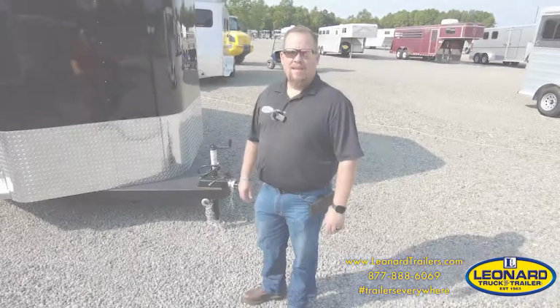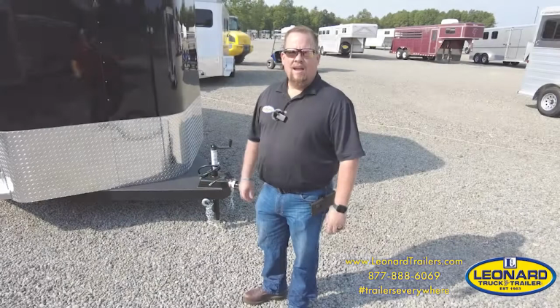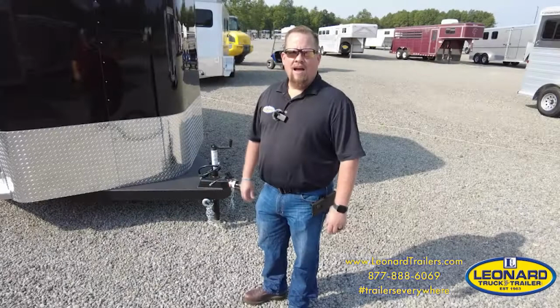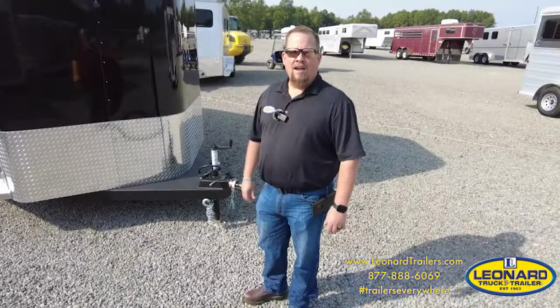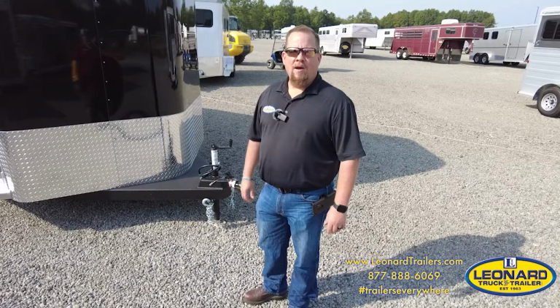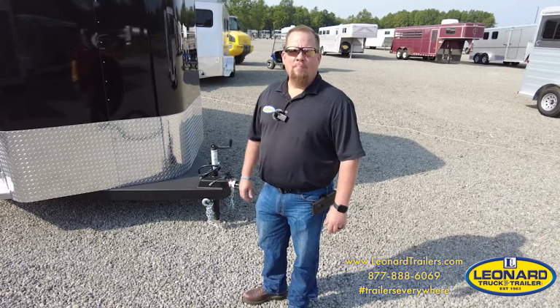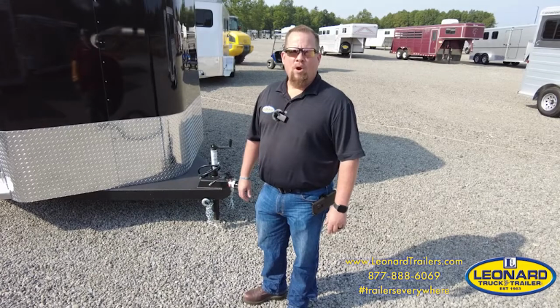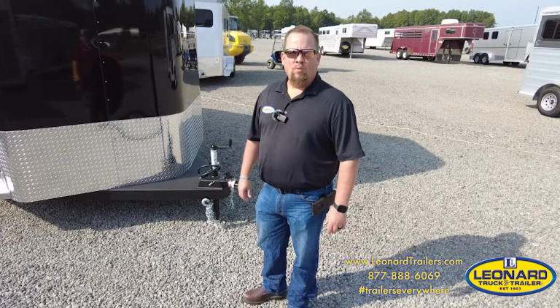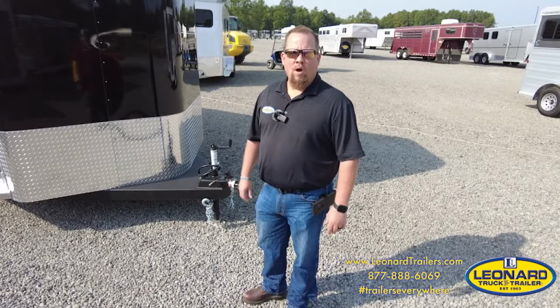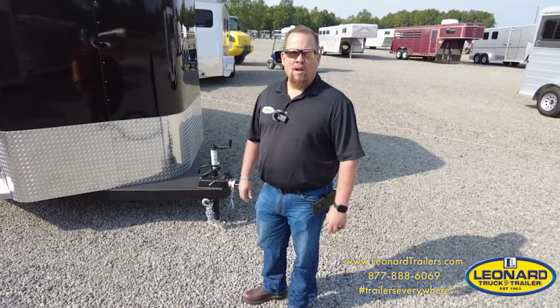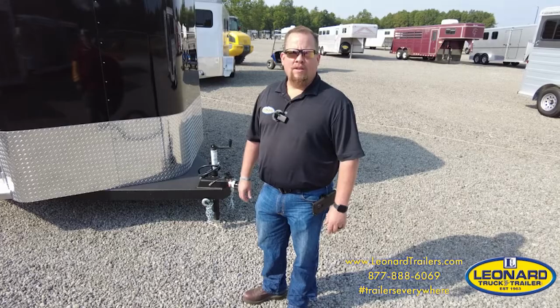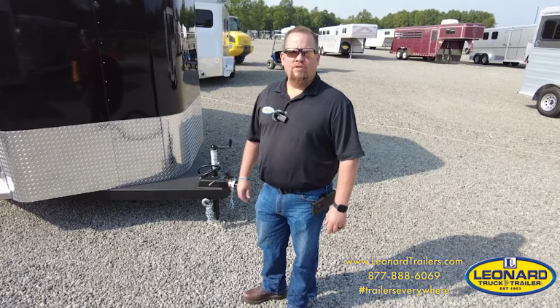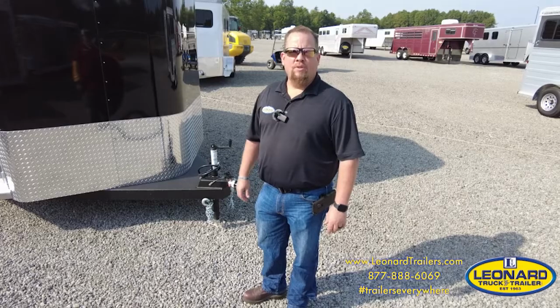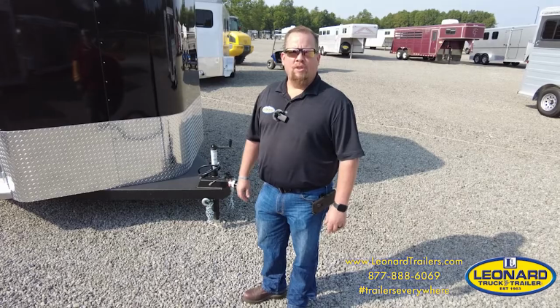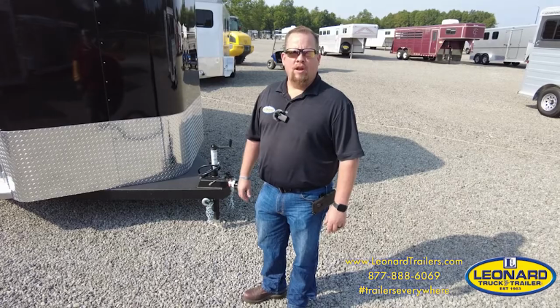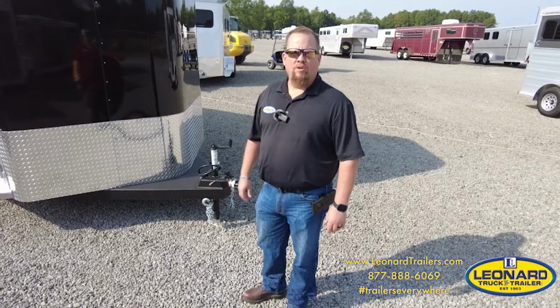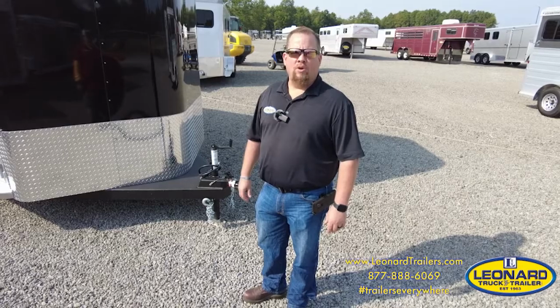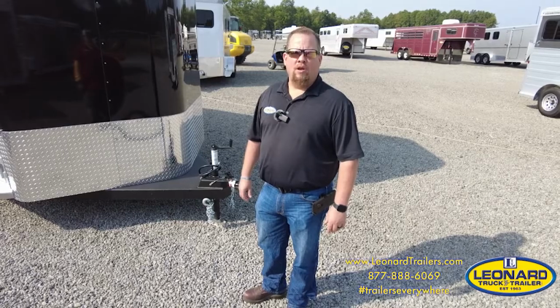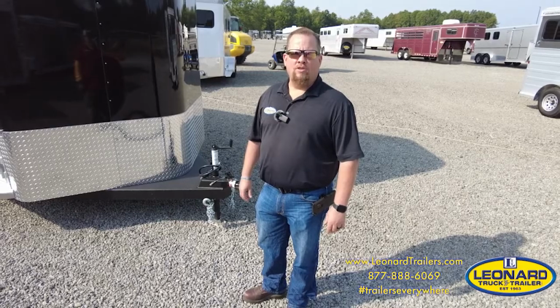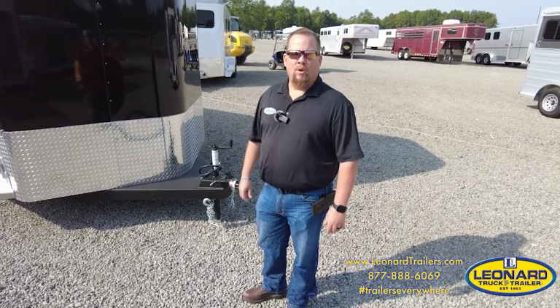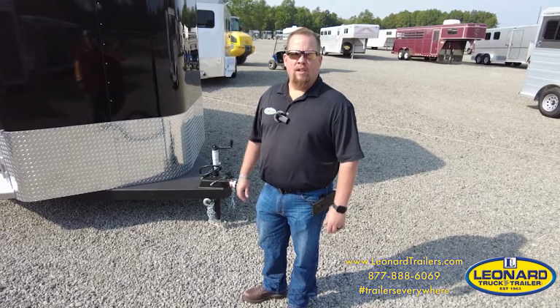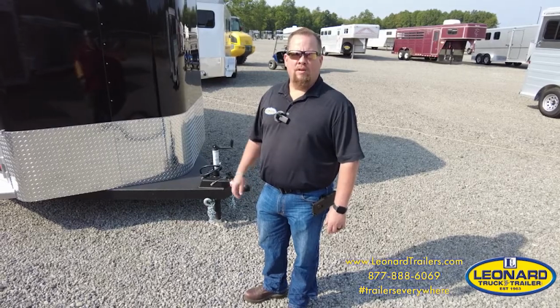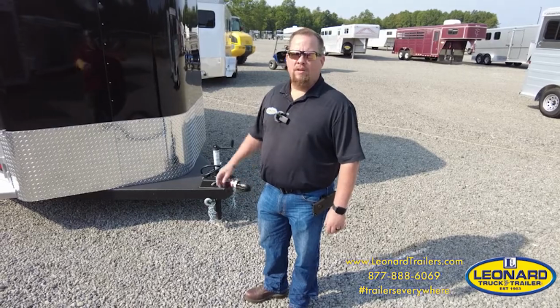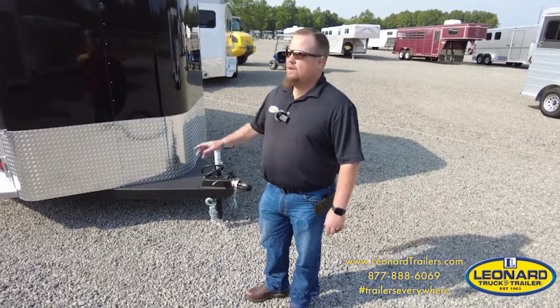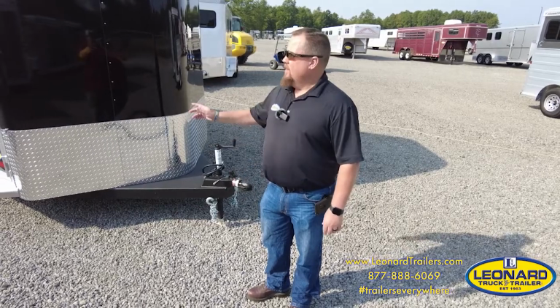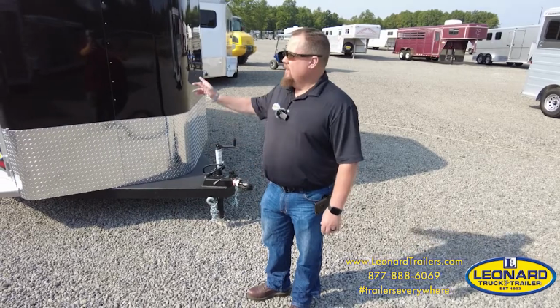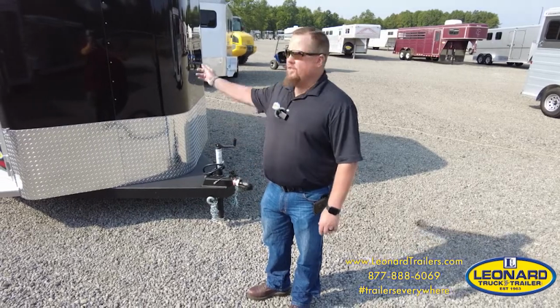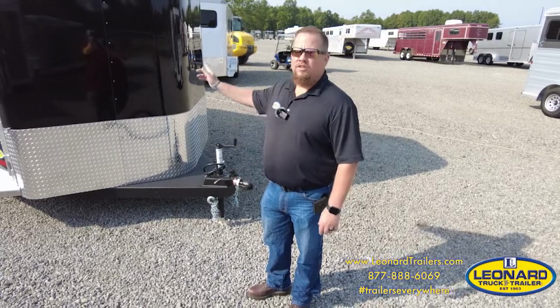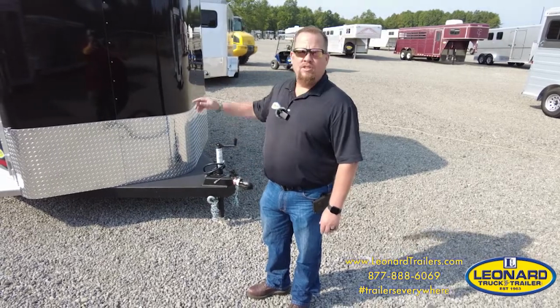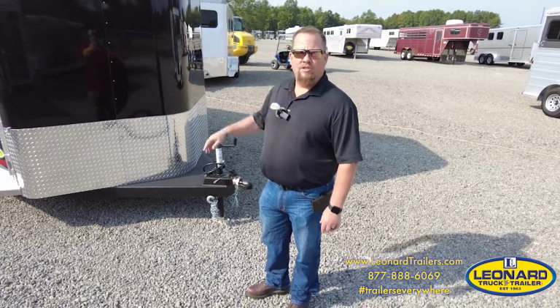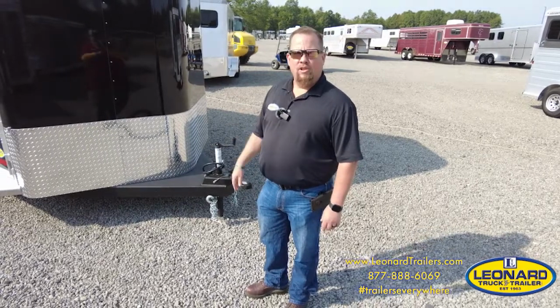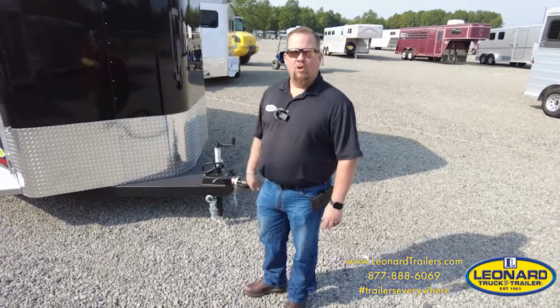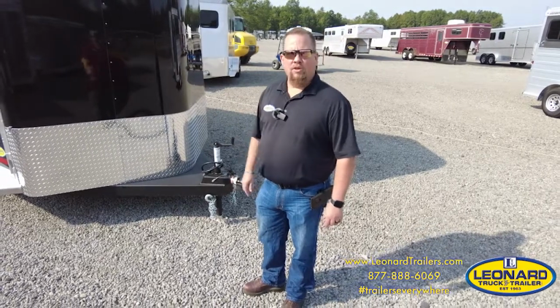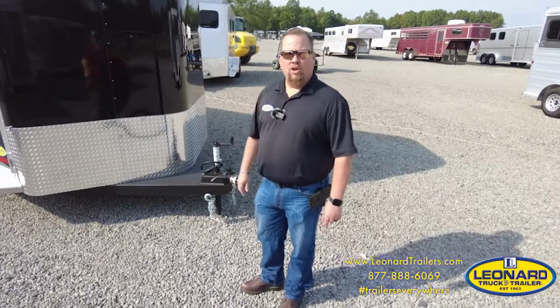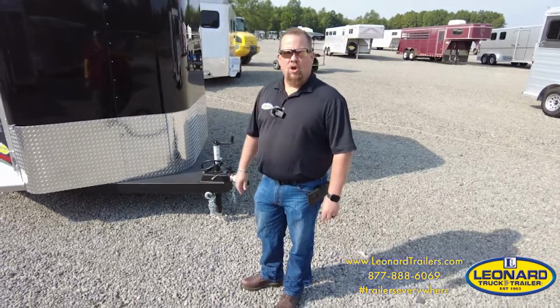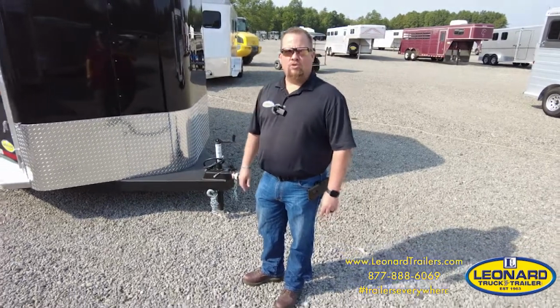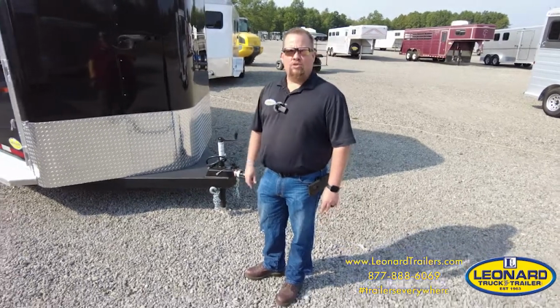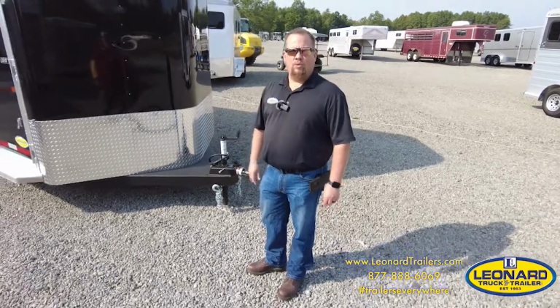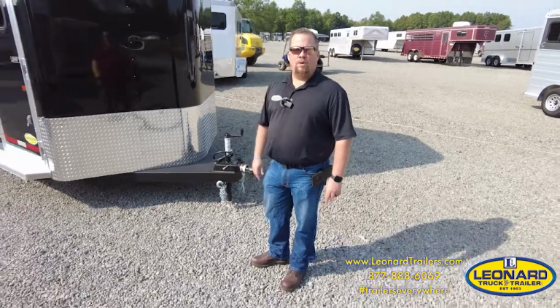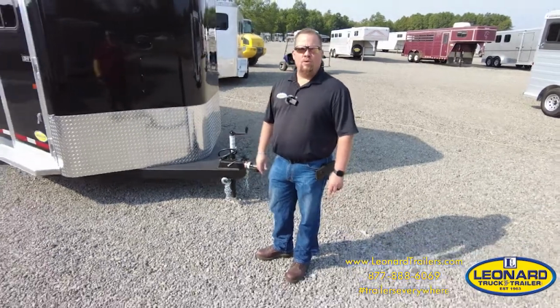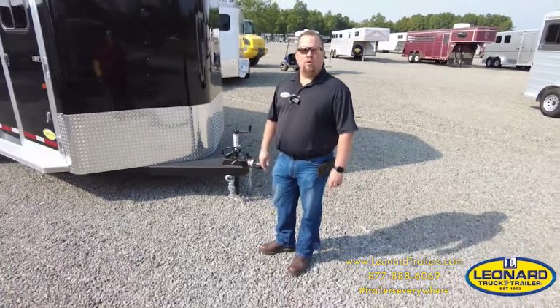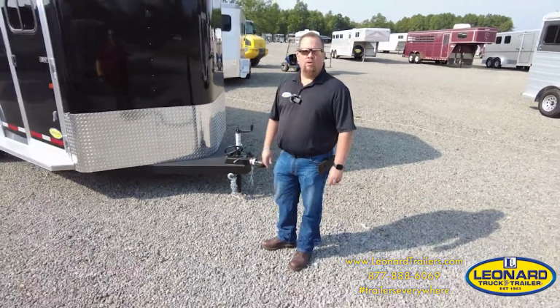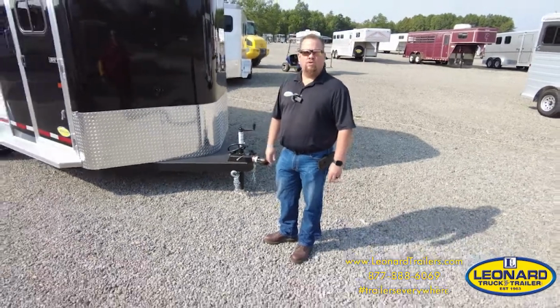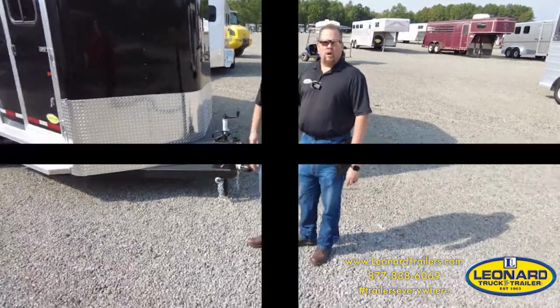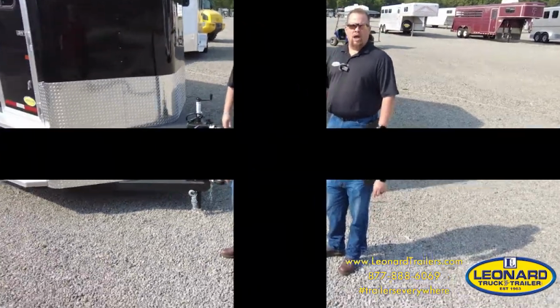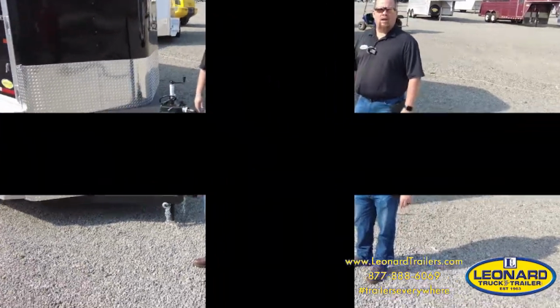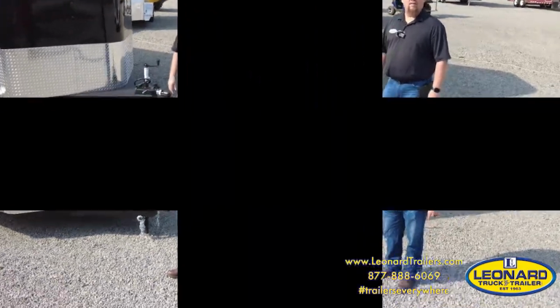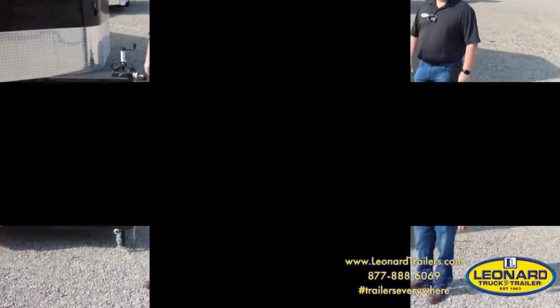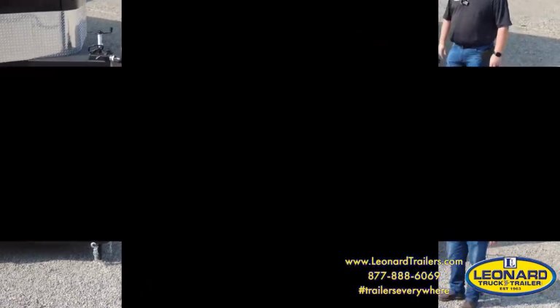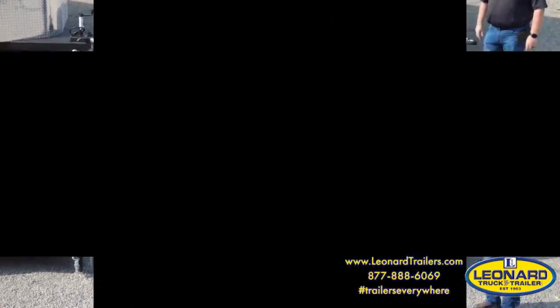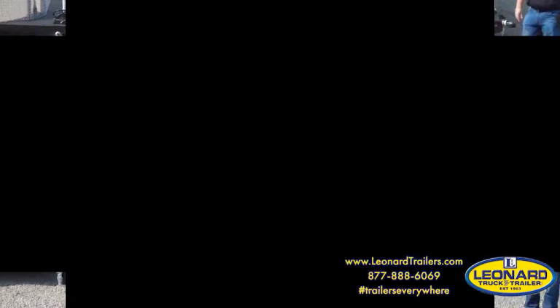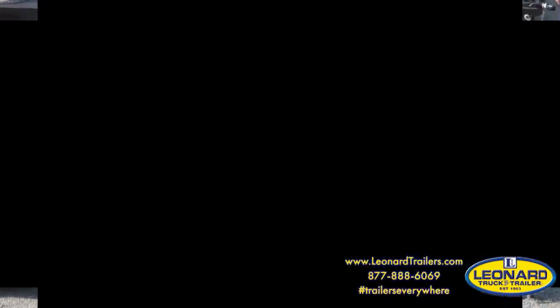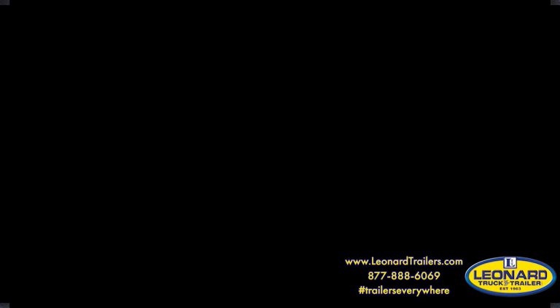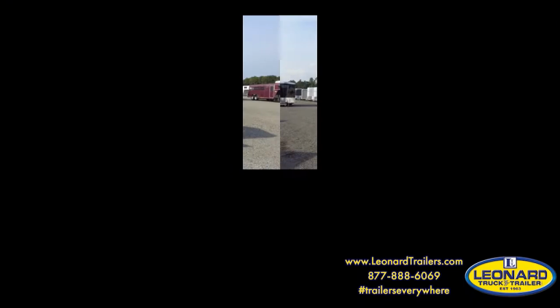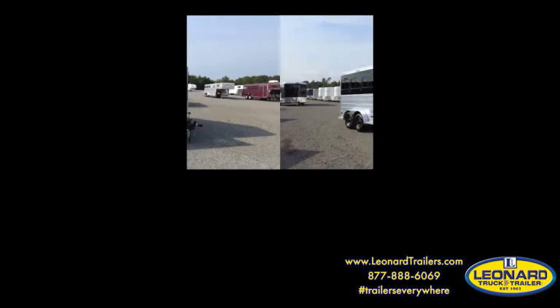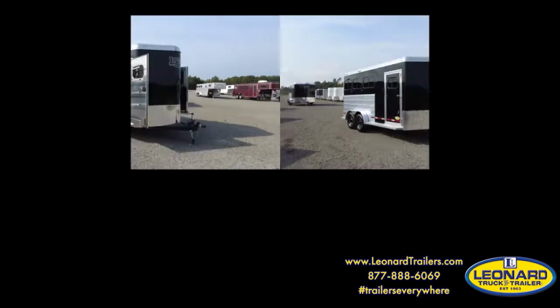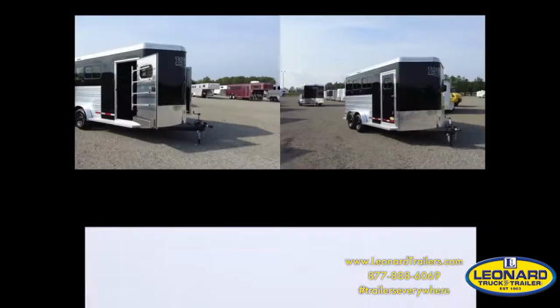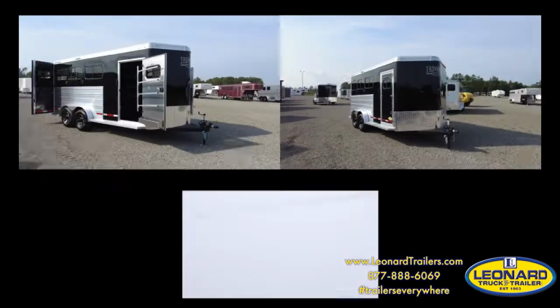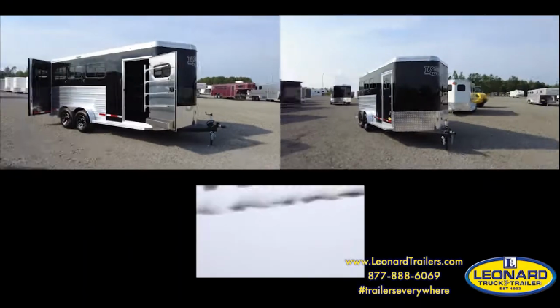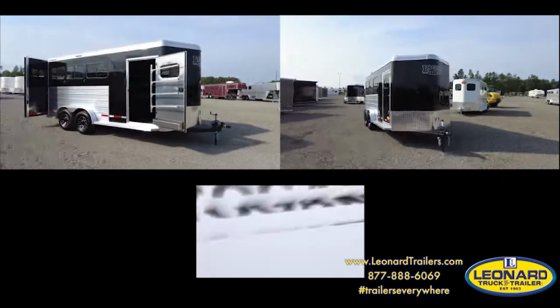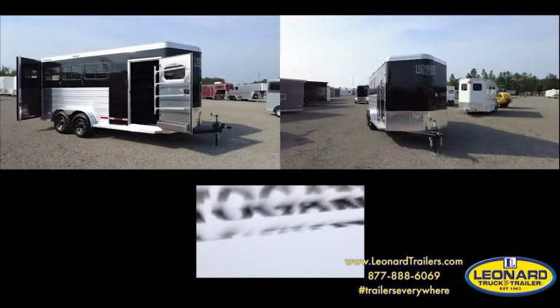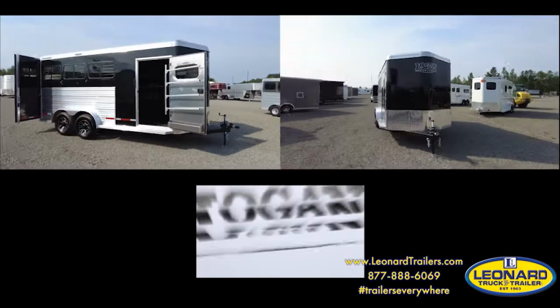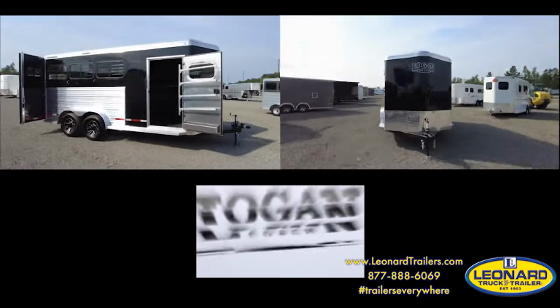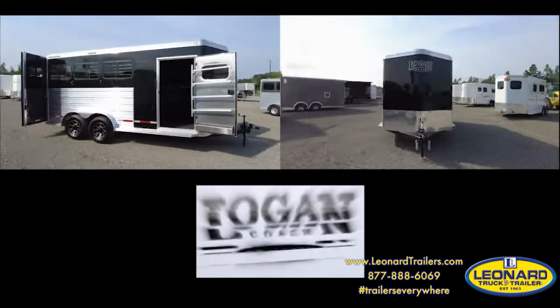Hi, I'm Mark Watkins with Leonard Truck and Trailer, and this is the Logan Coach Three-Horse Riot Bumper Pull. Let's take a look at the trailer.